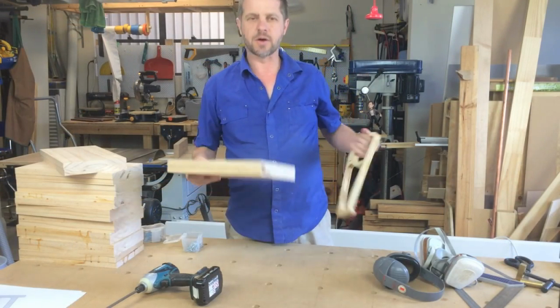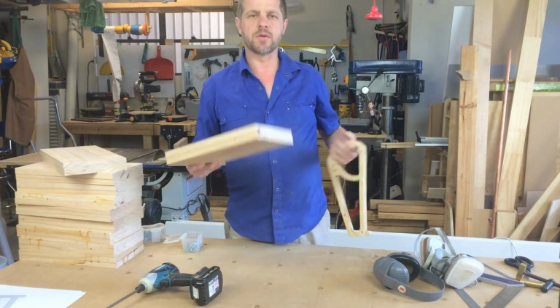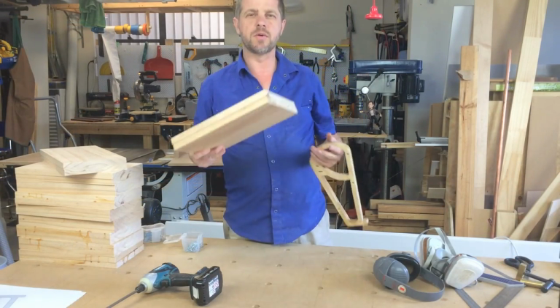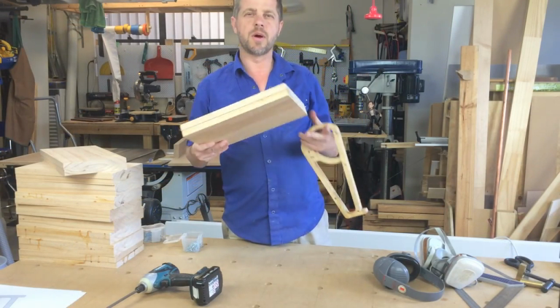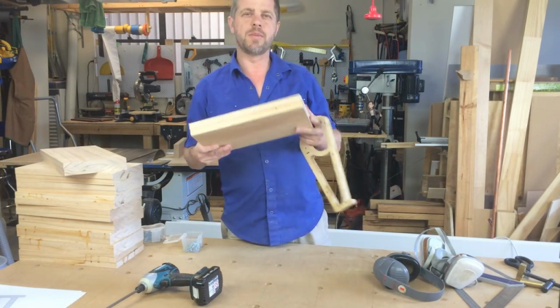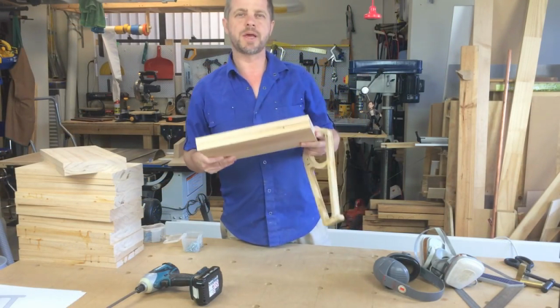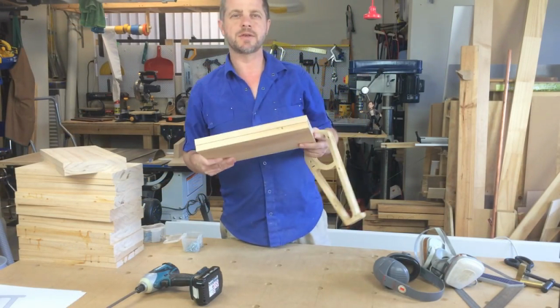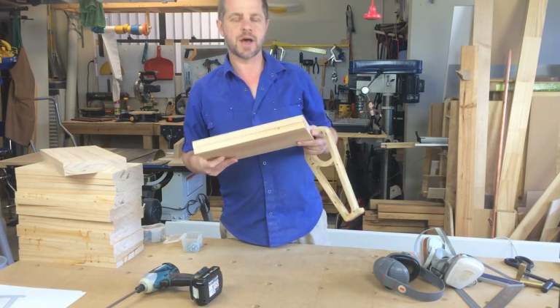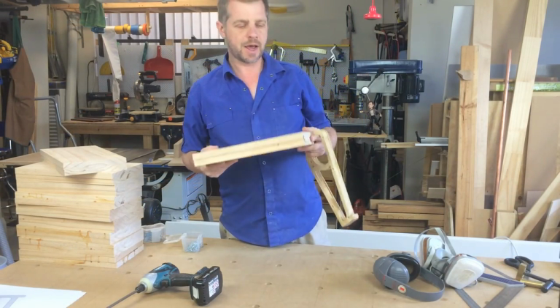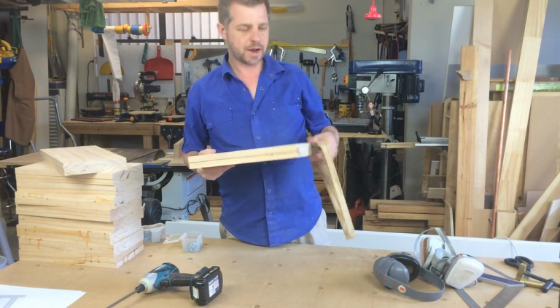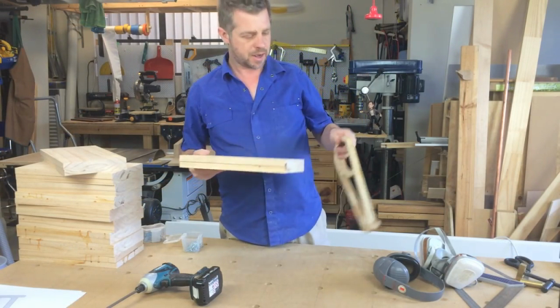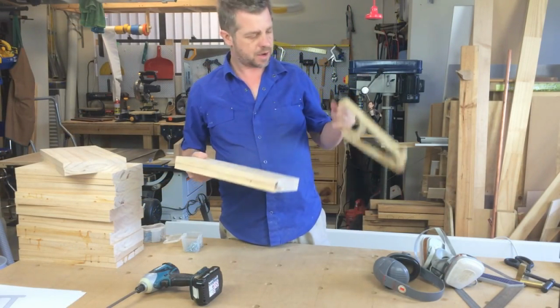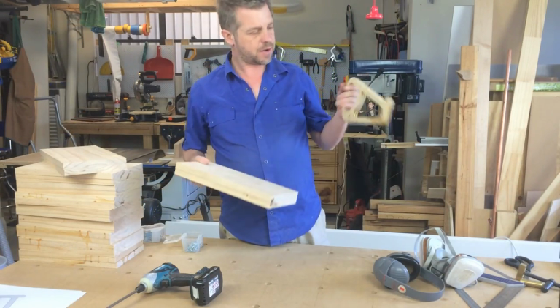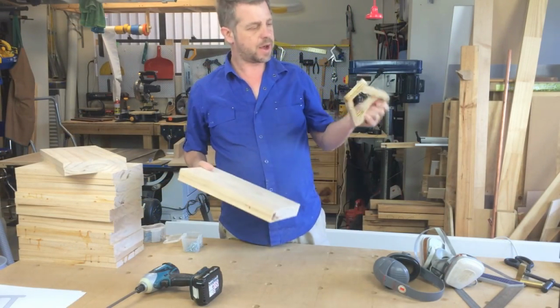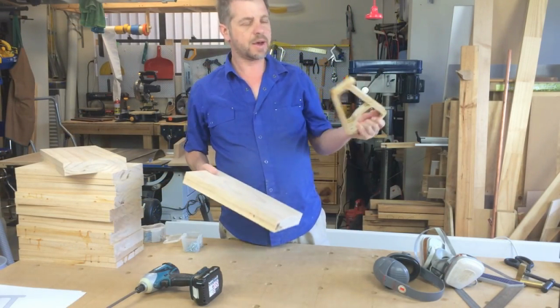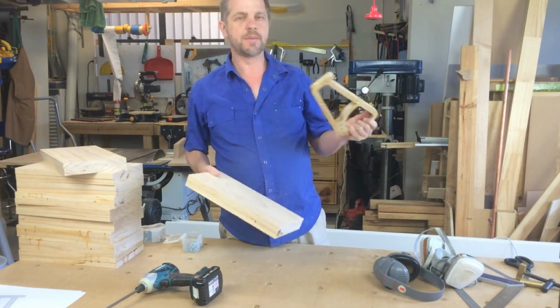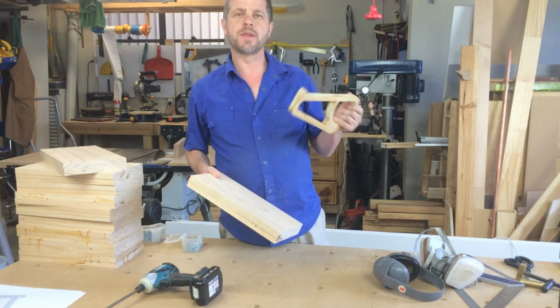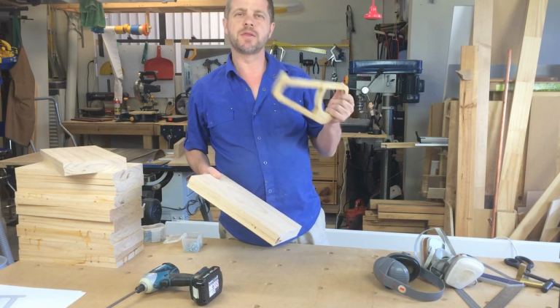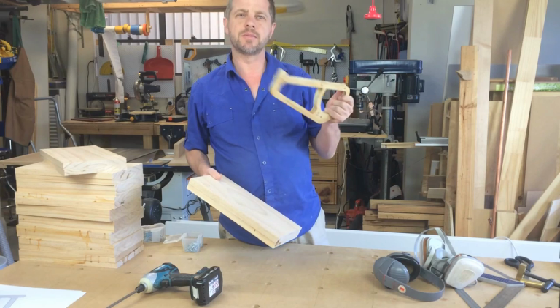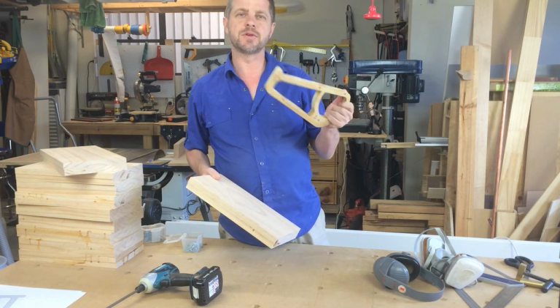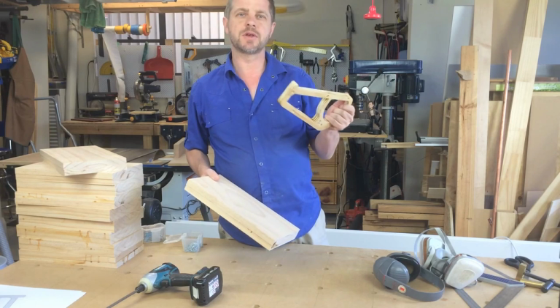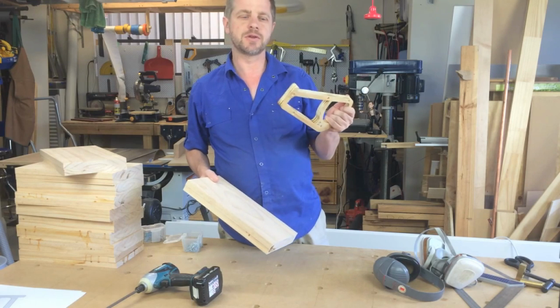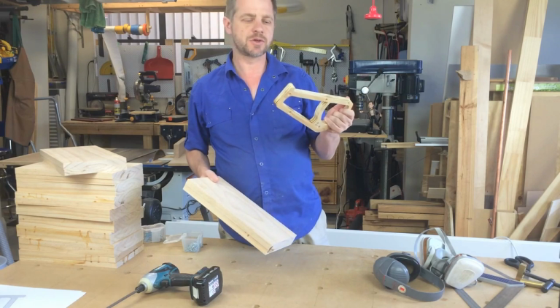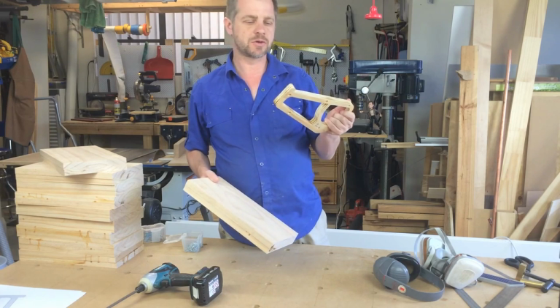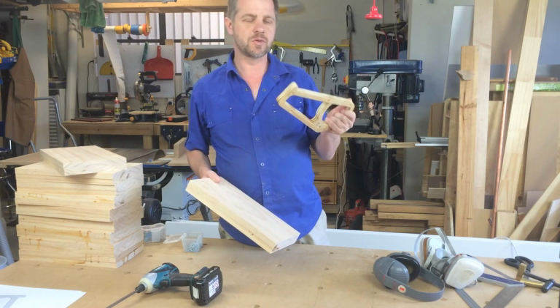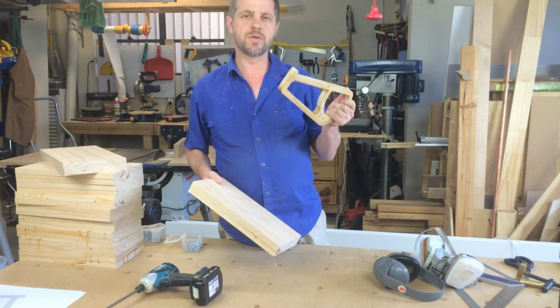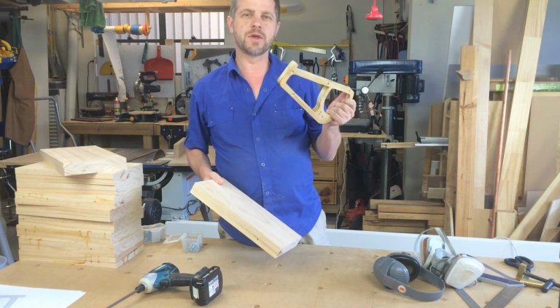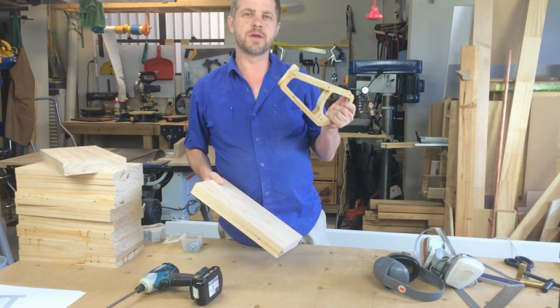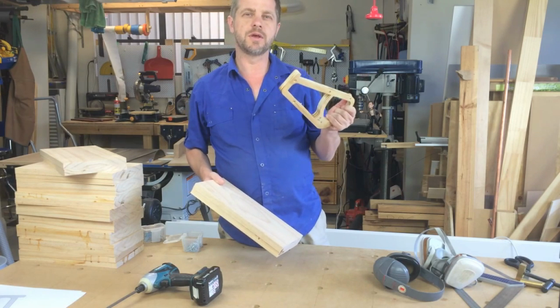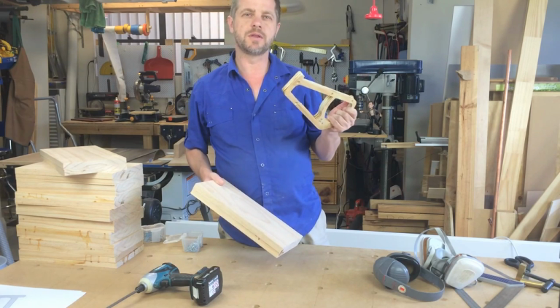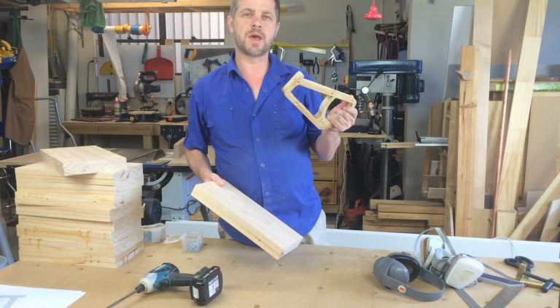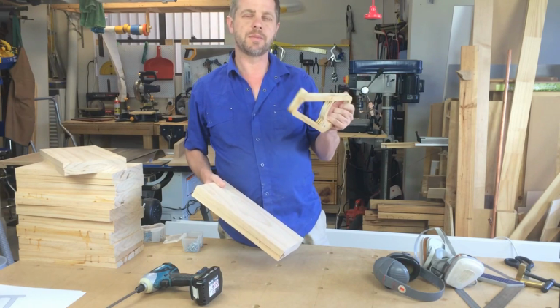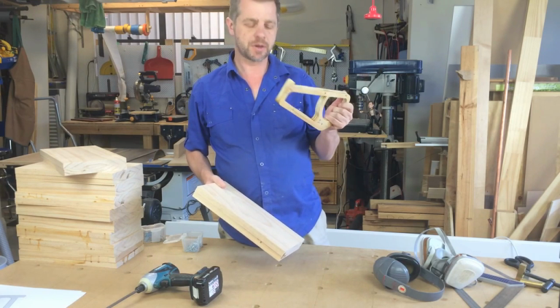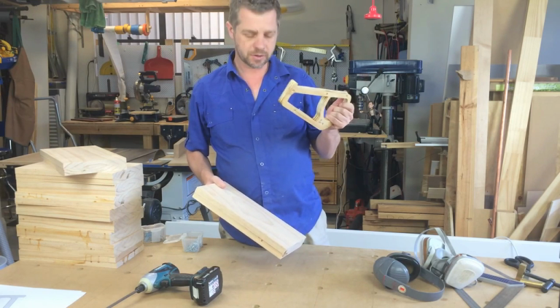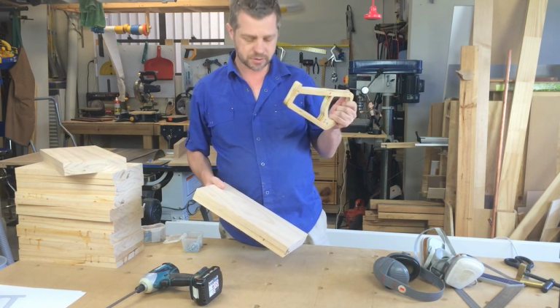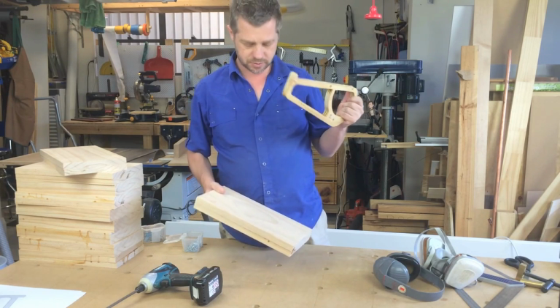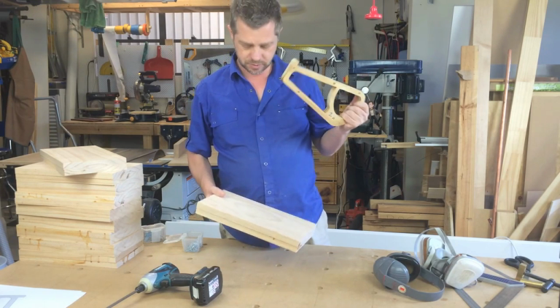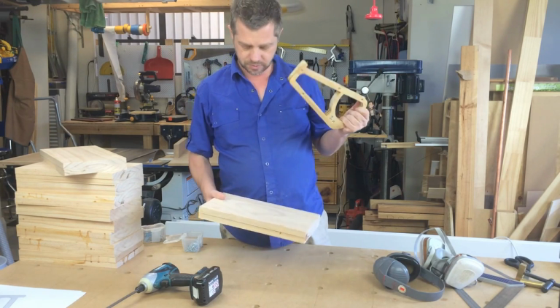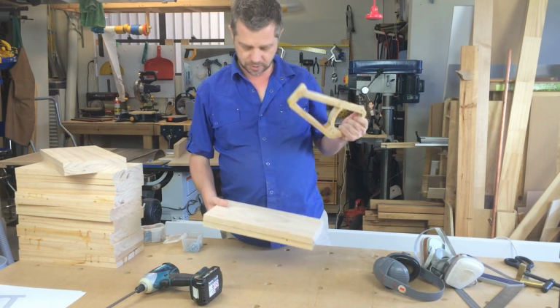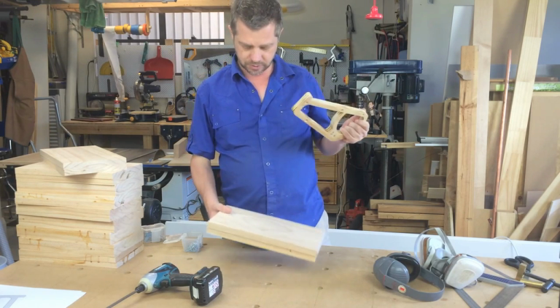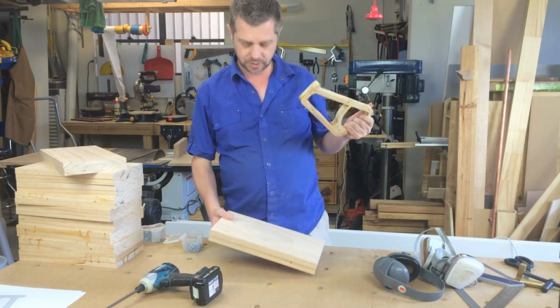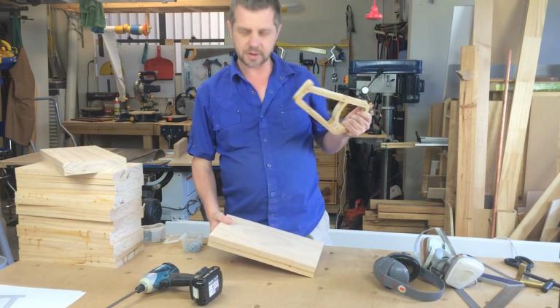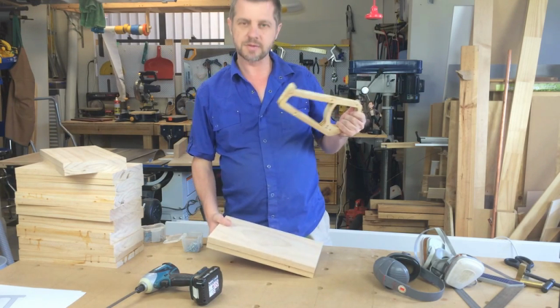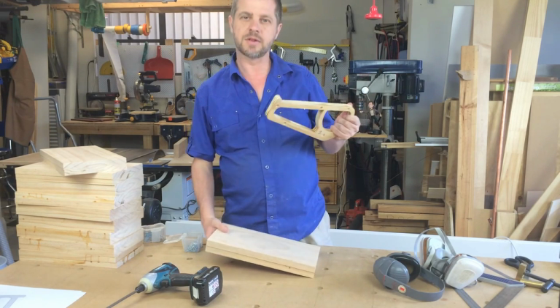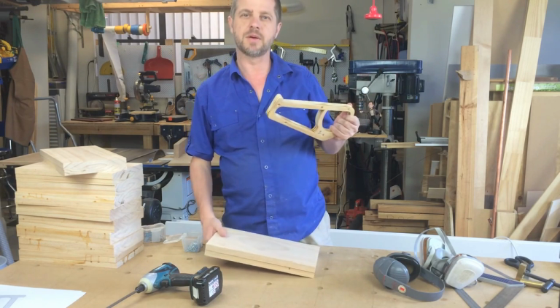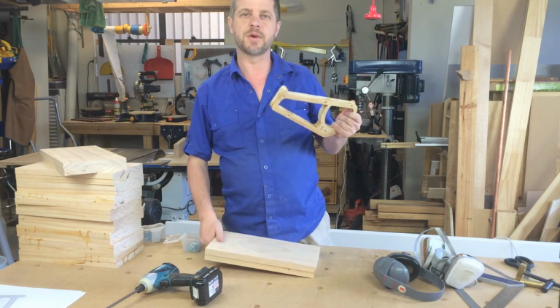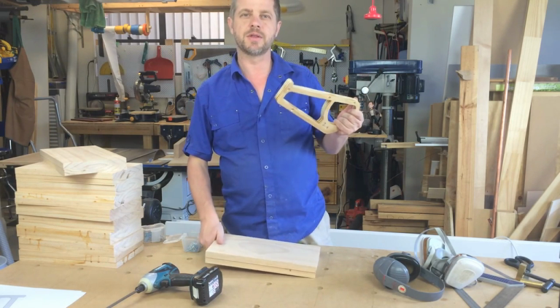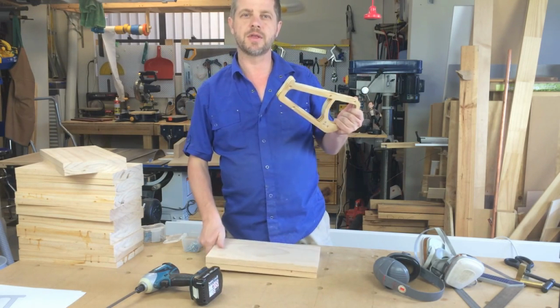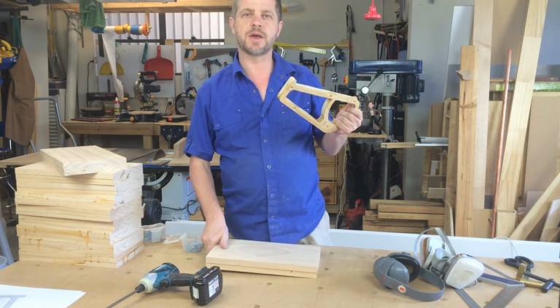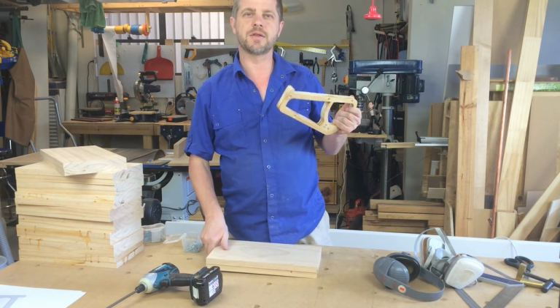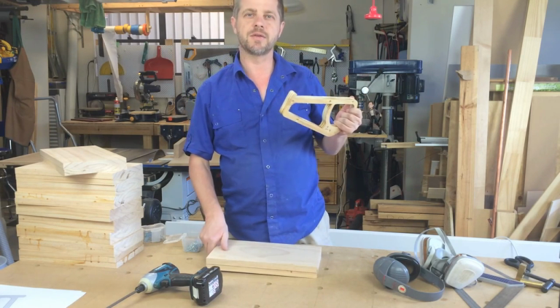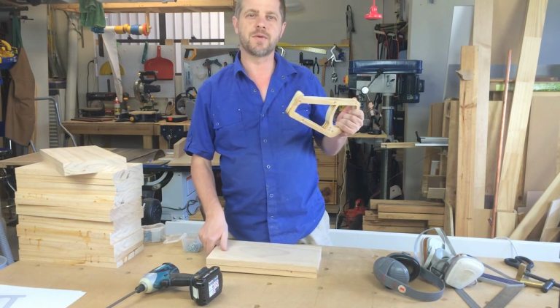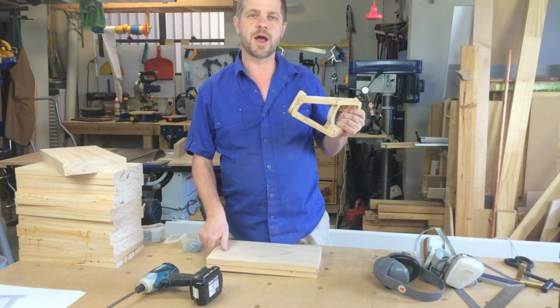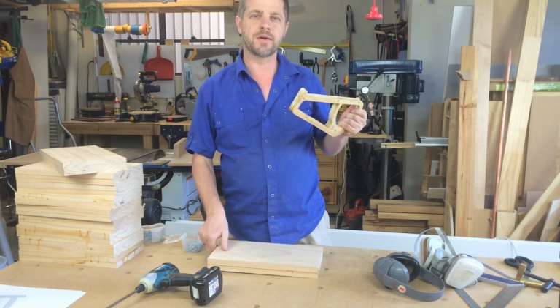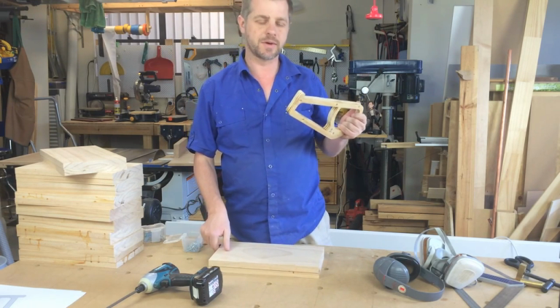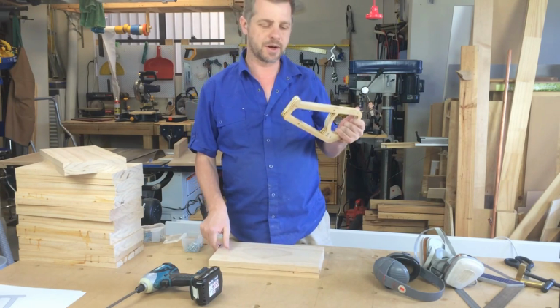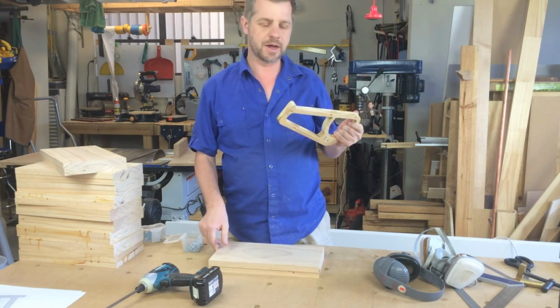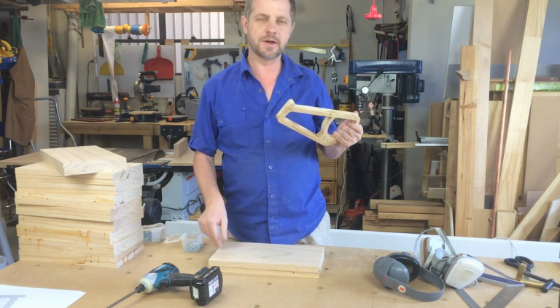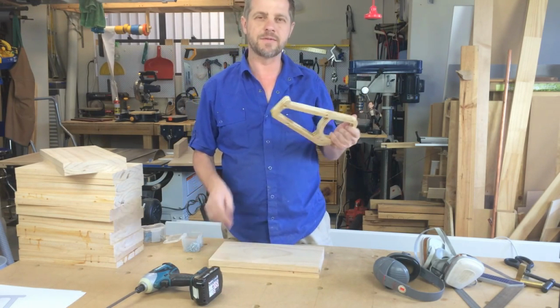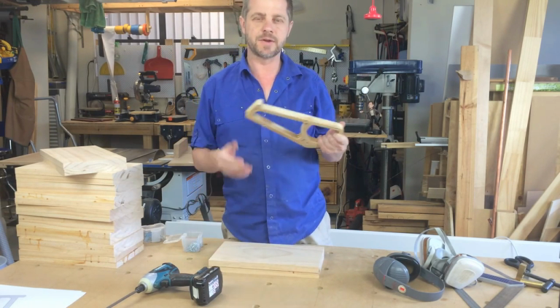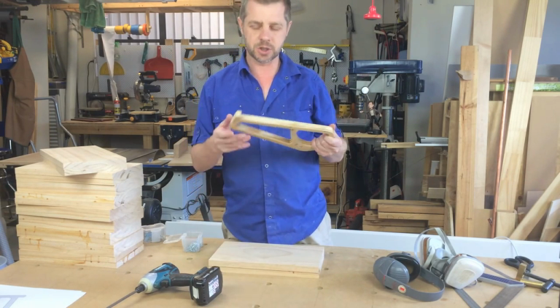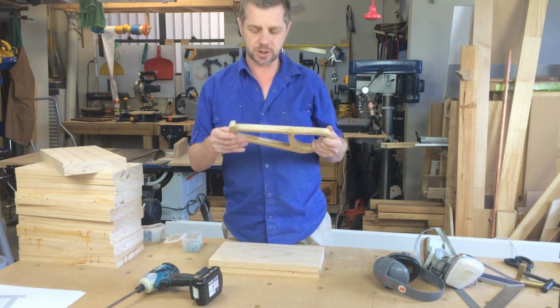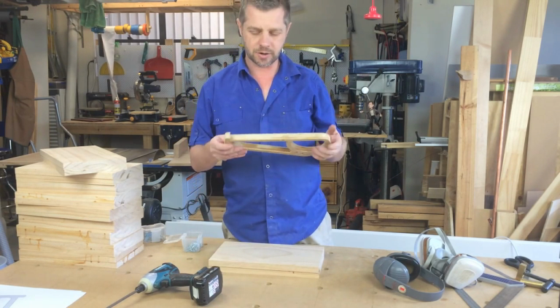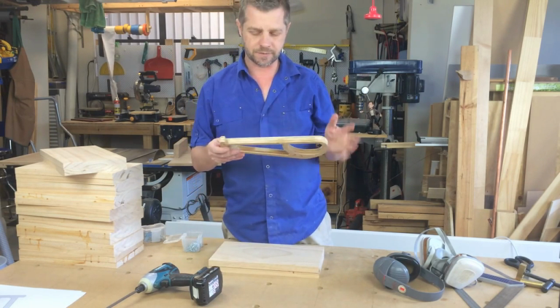I've got all my blanks cut out now. I'm just going to screw the template onto these, take it to the router, and finish it off.